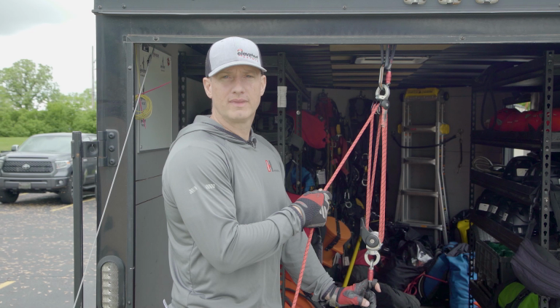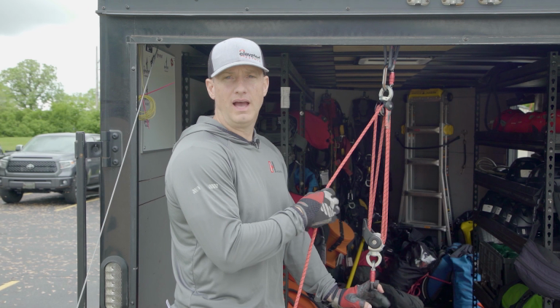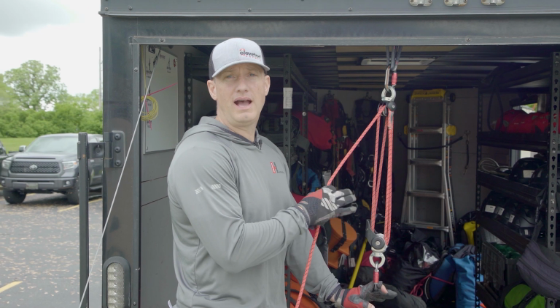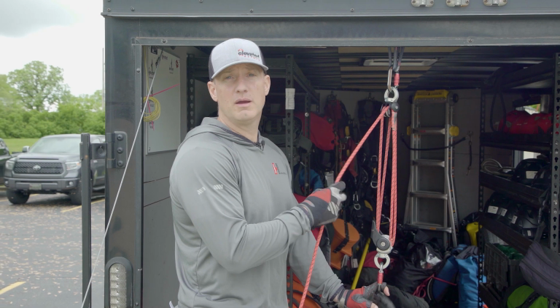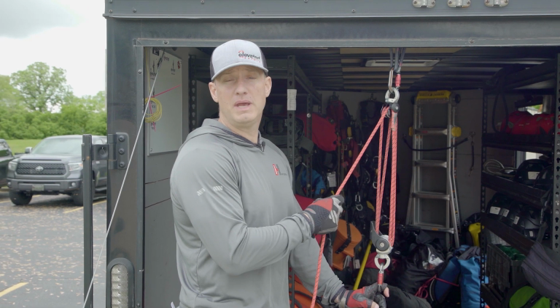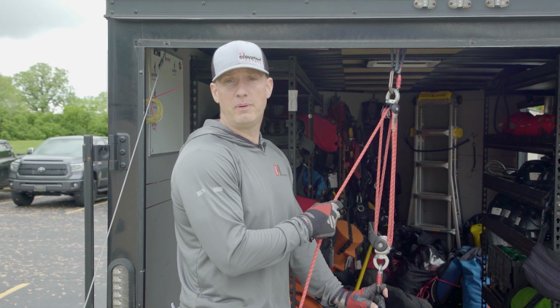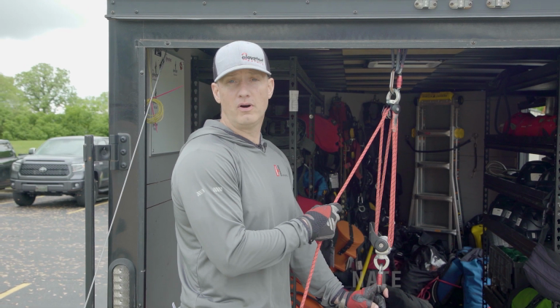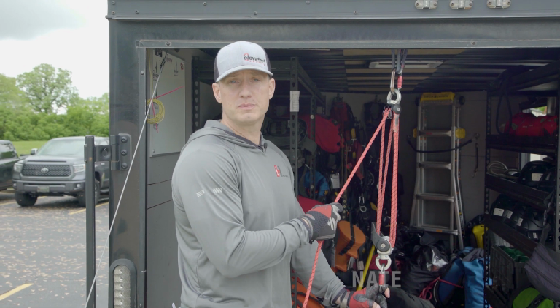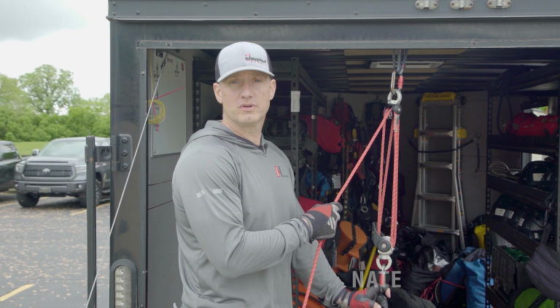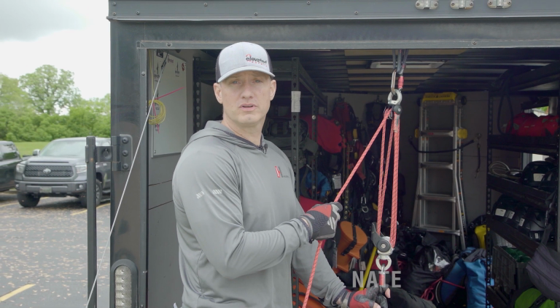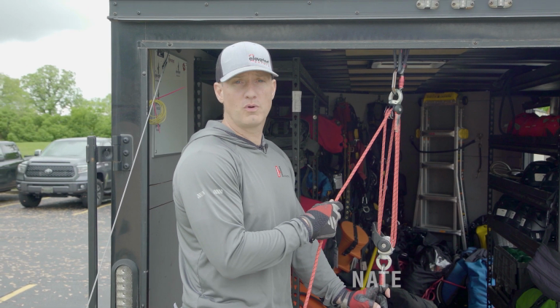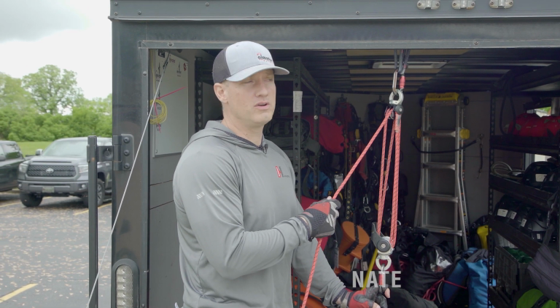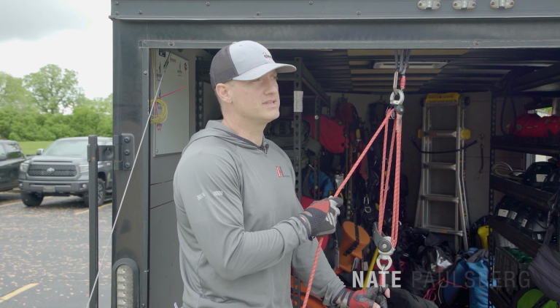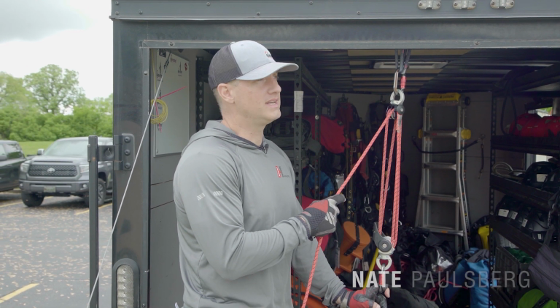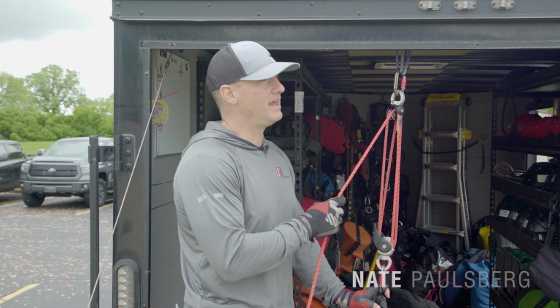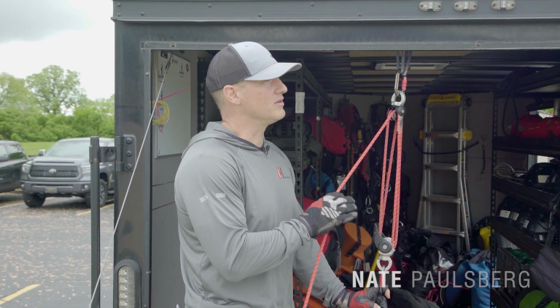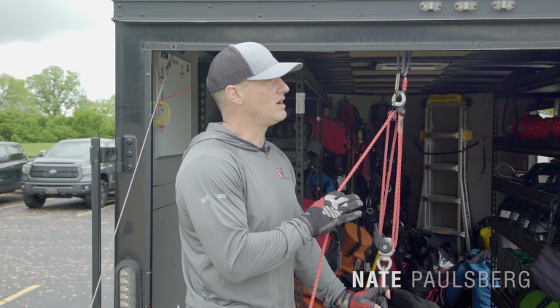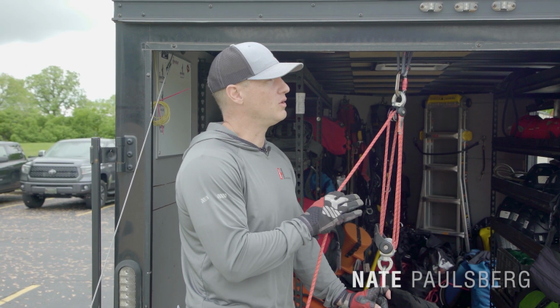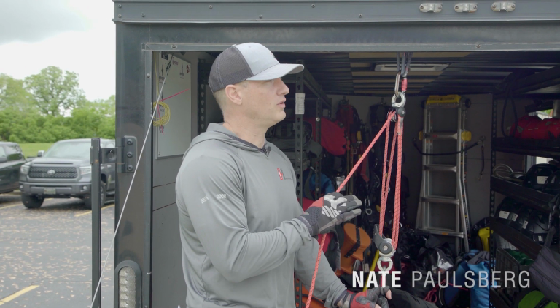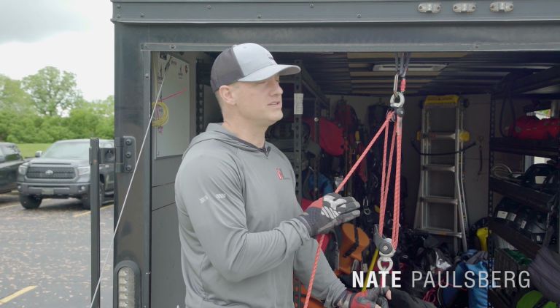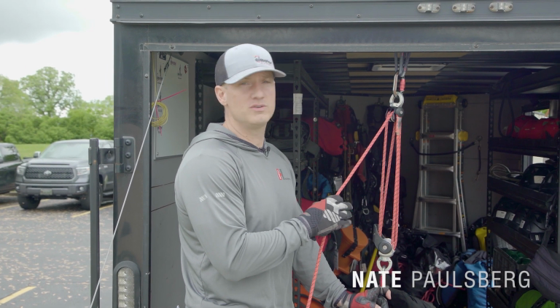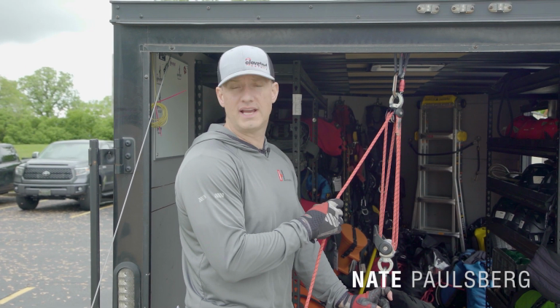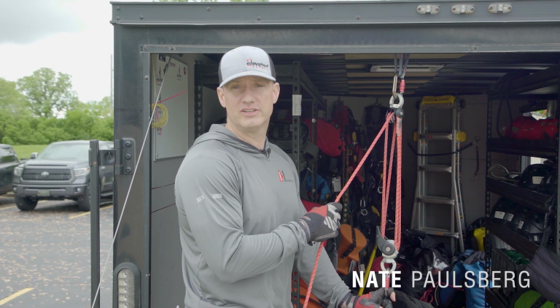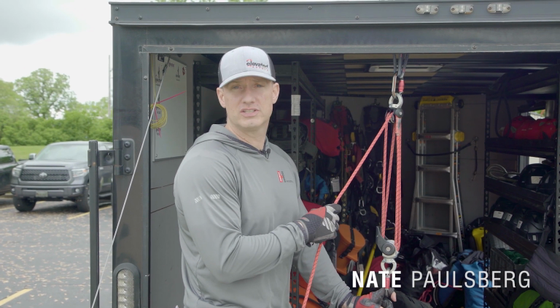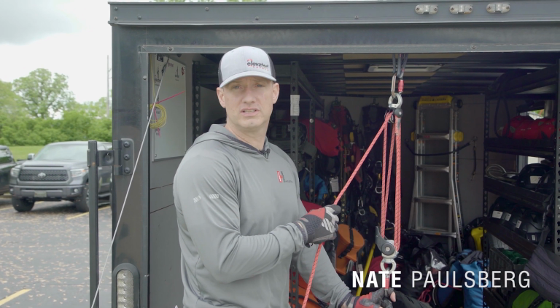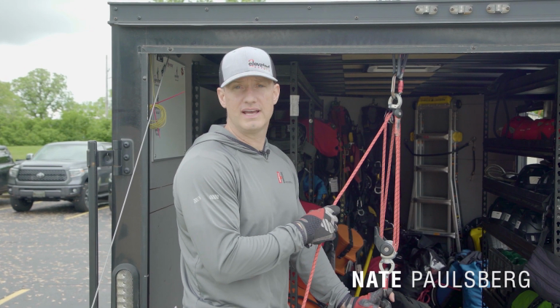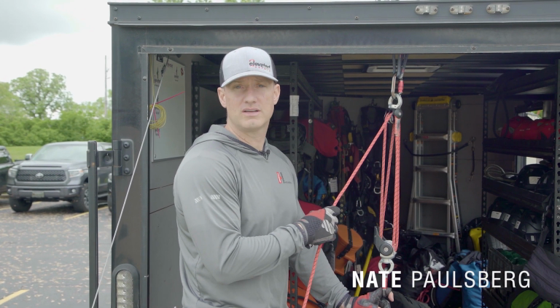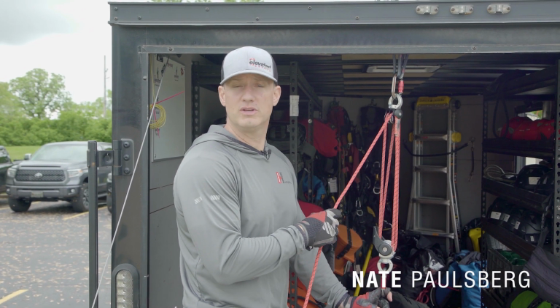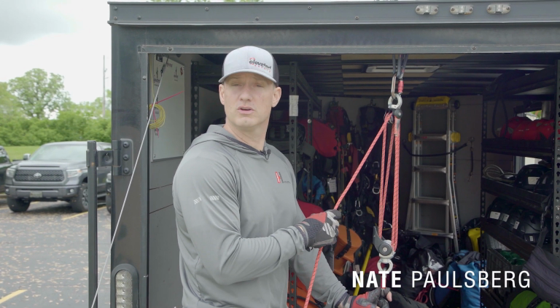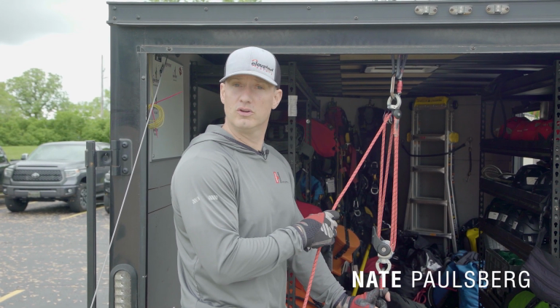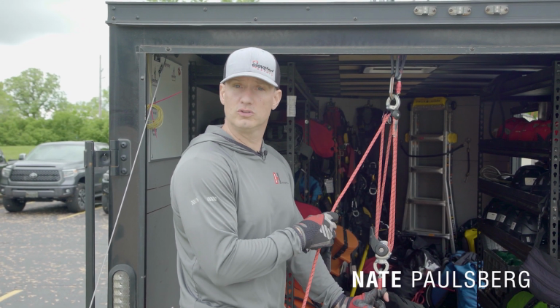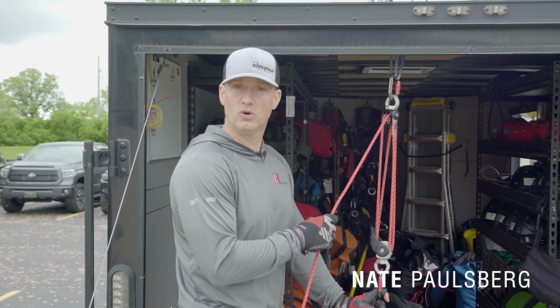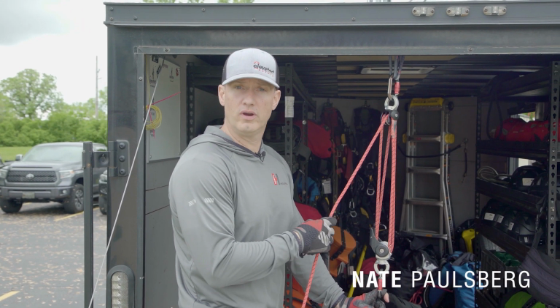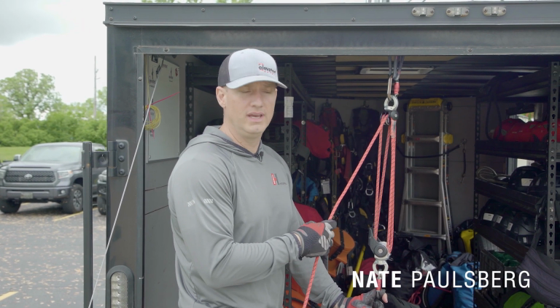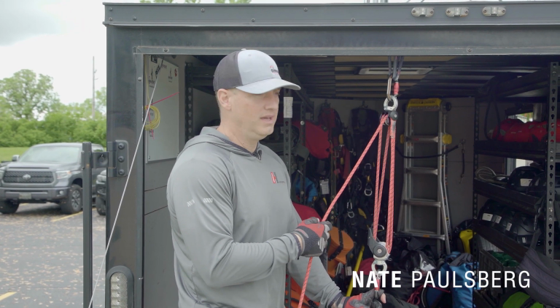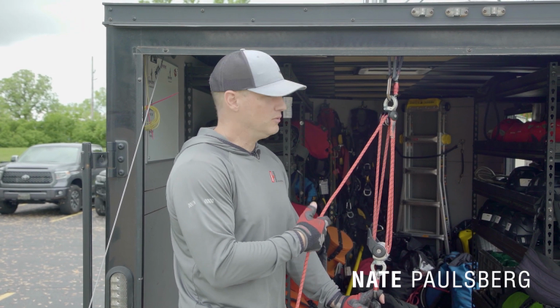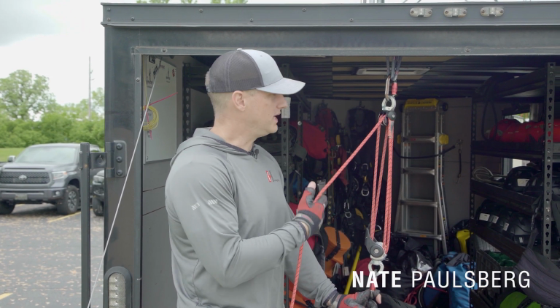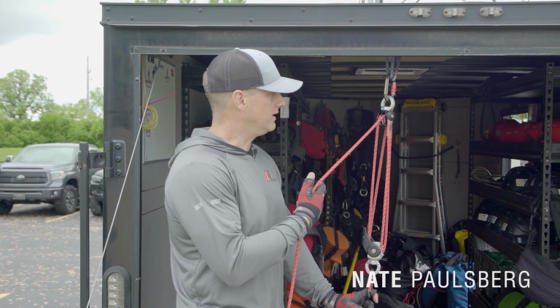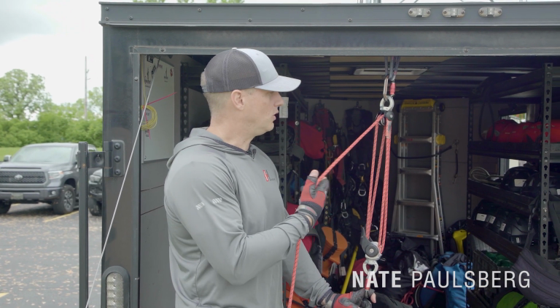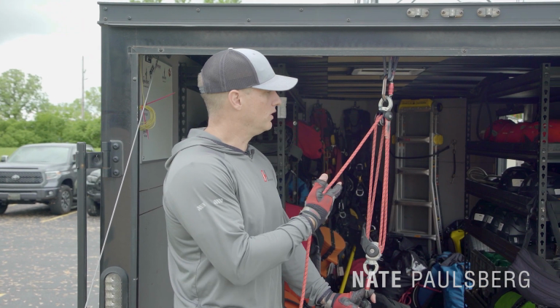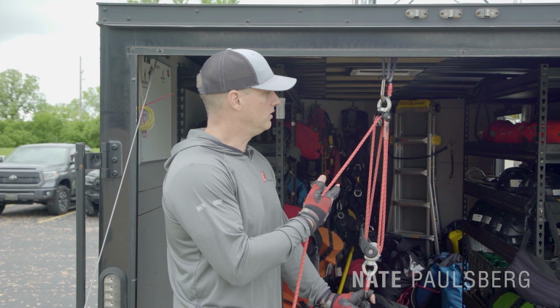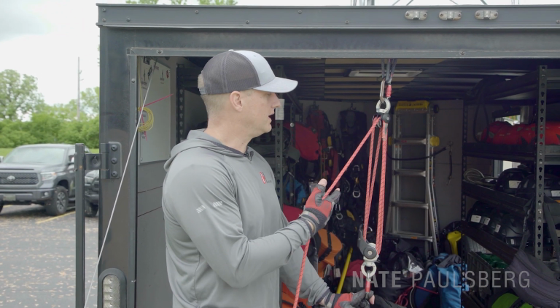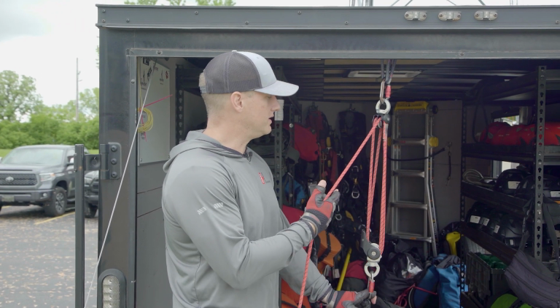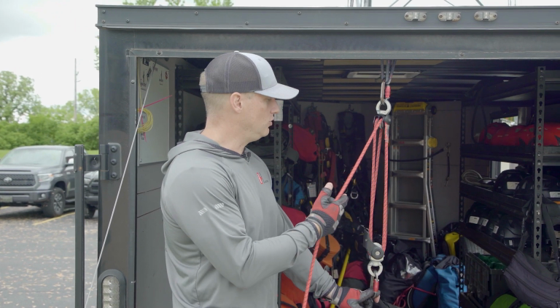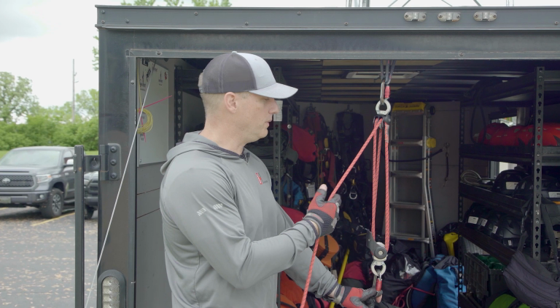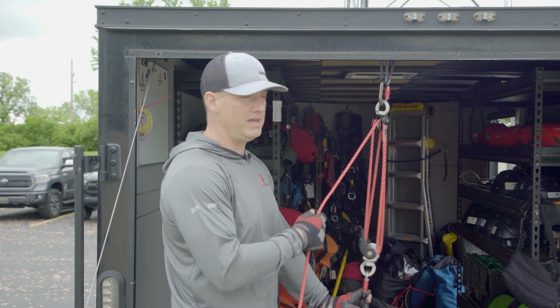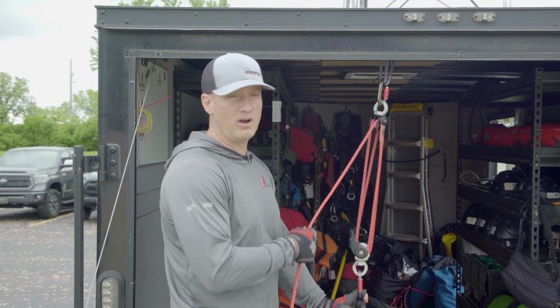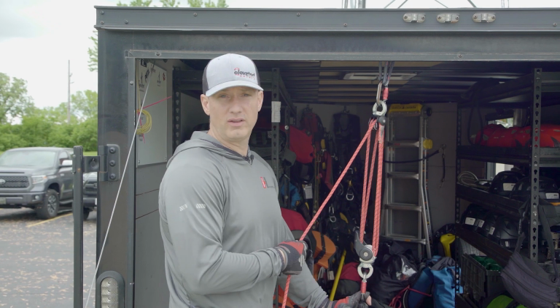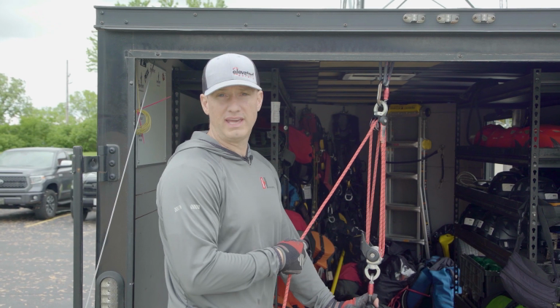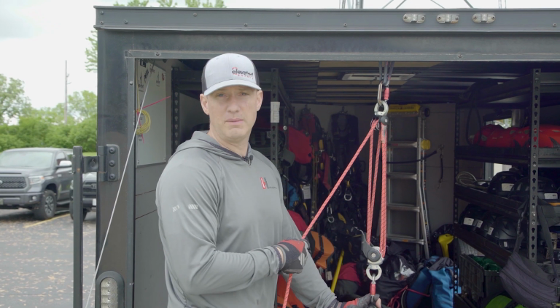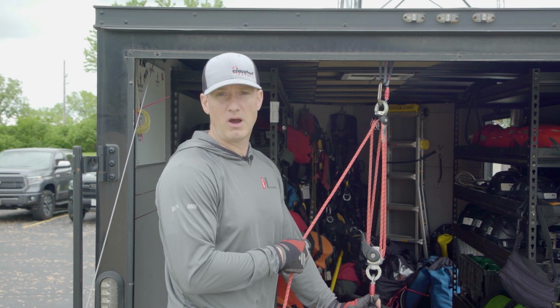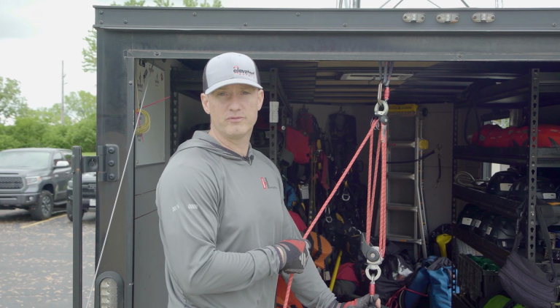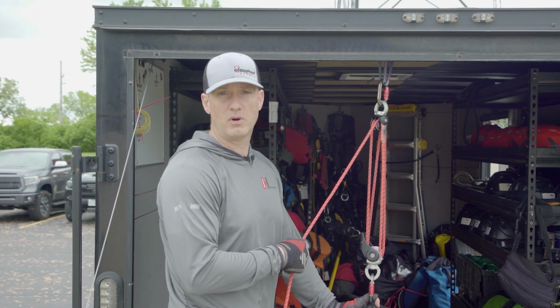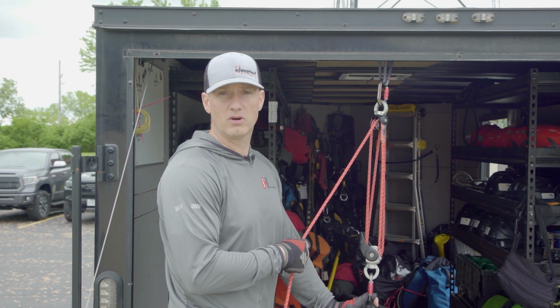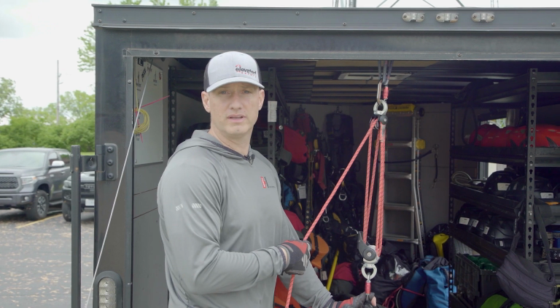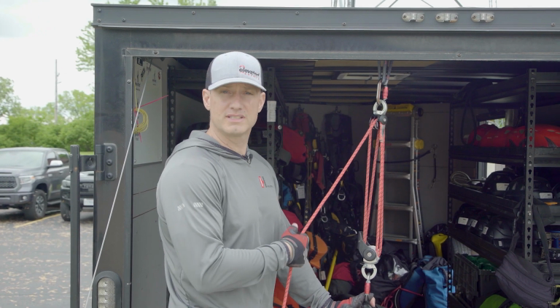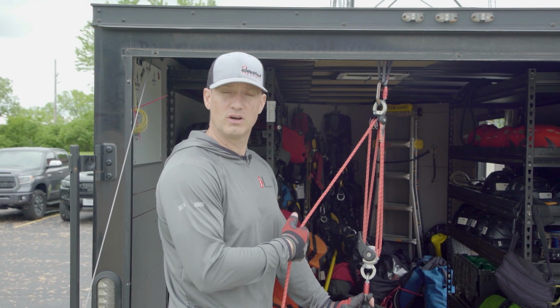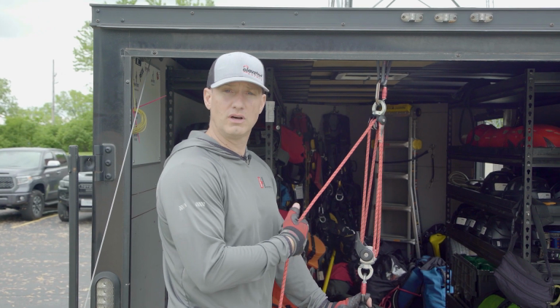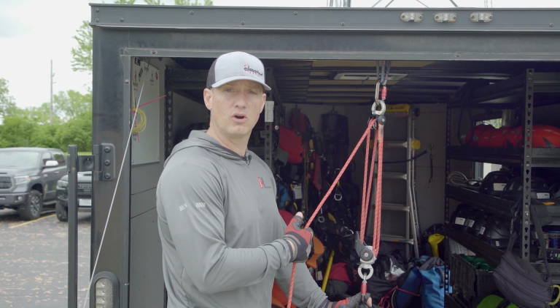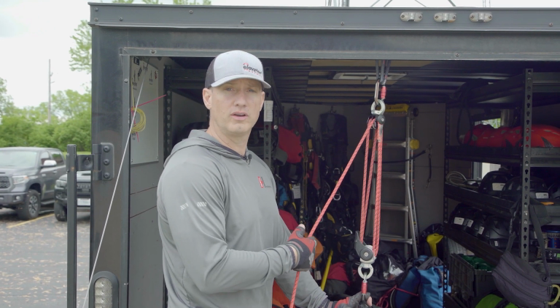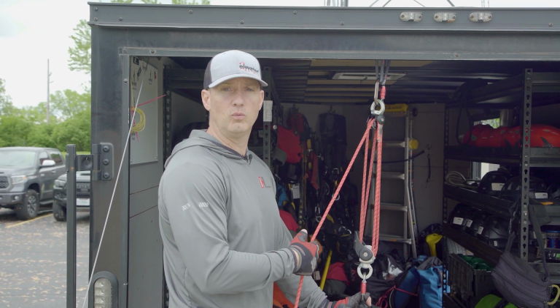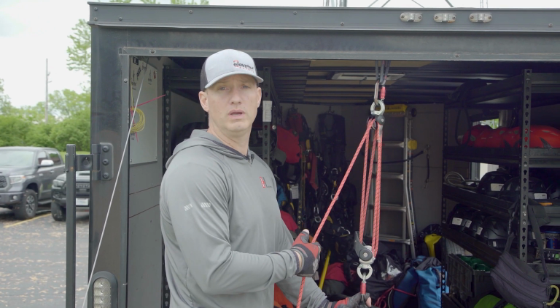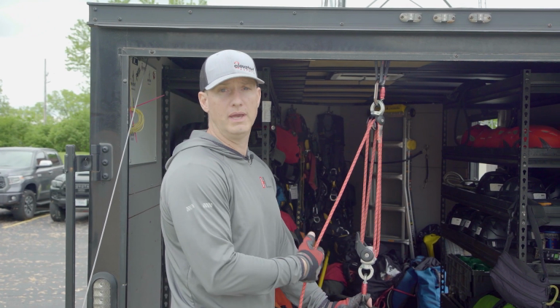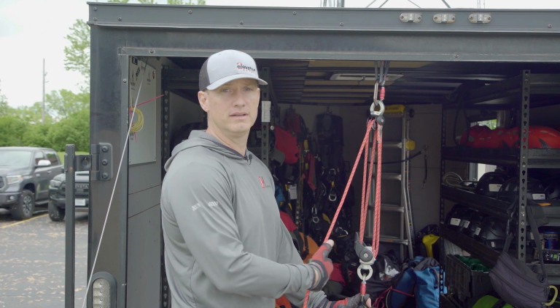Hi, I'm Nate Paulsberg. We're here today at our Tower Rescue Technician class down in Illinois. We're taking a quick look at the new mini haul that came out from Harkin. It's called the Harkin Wingman.